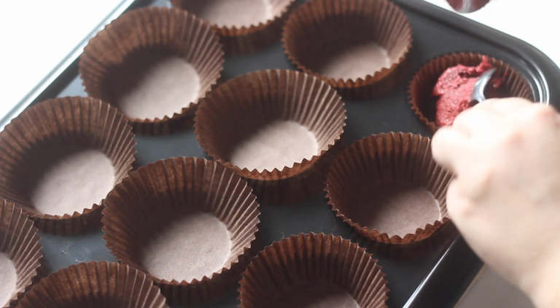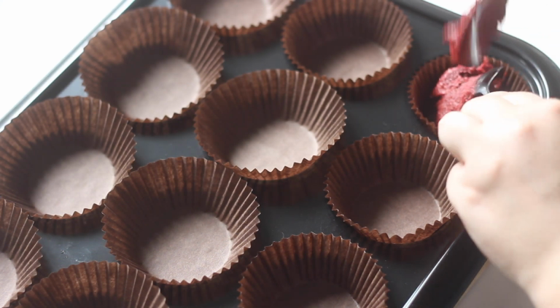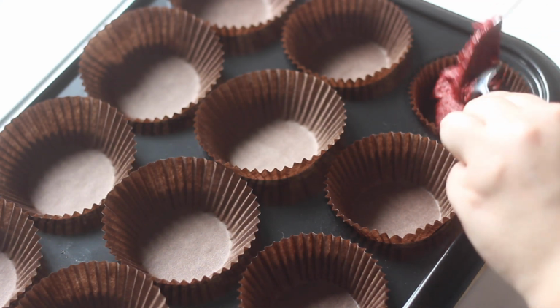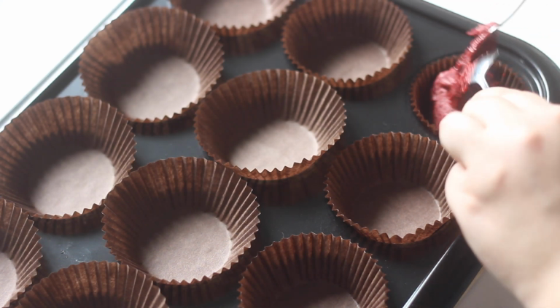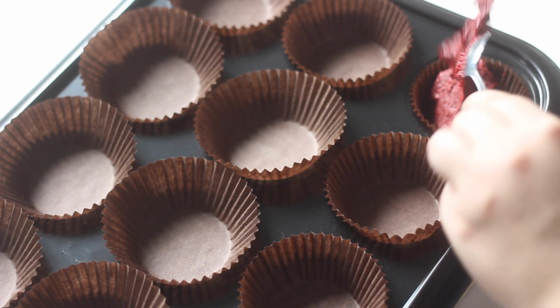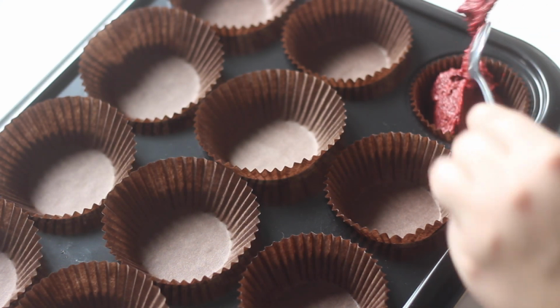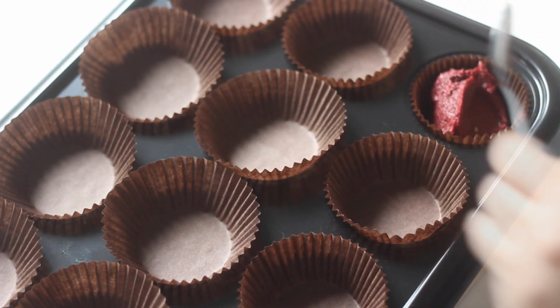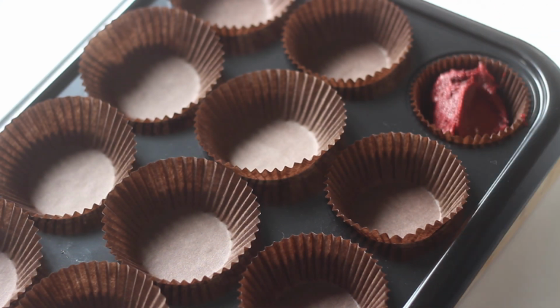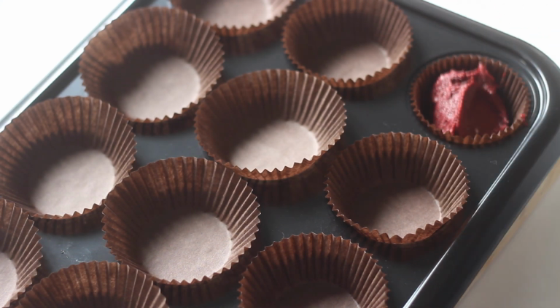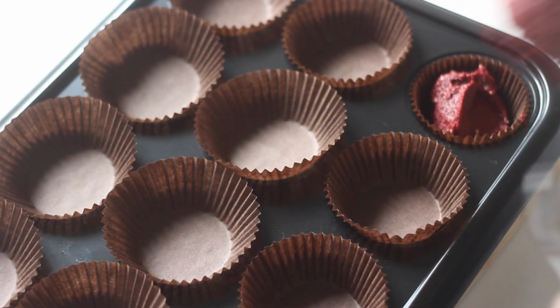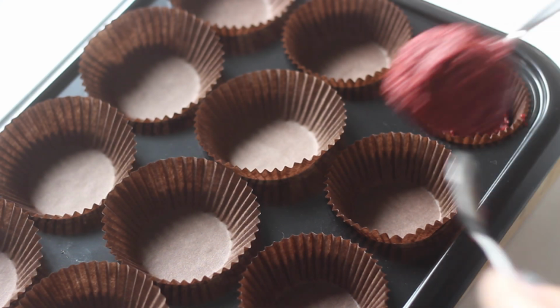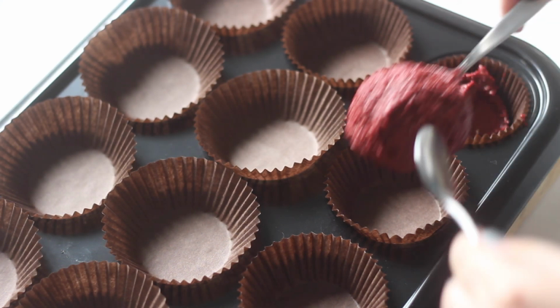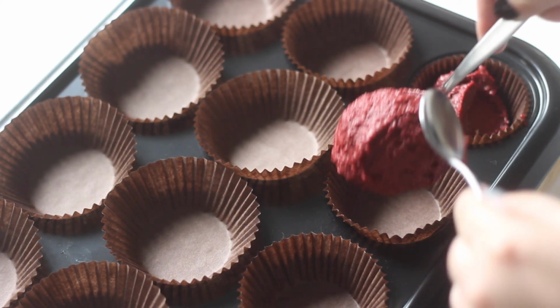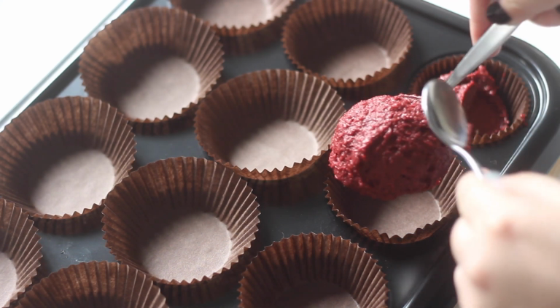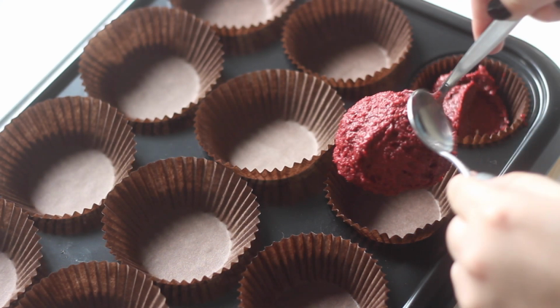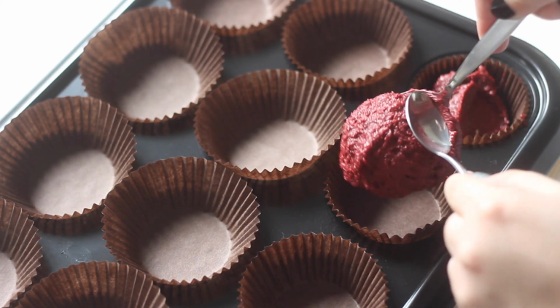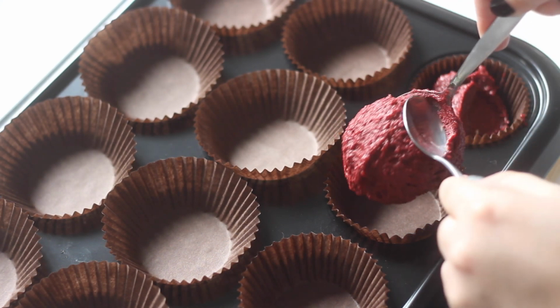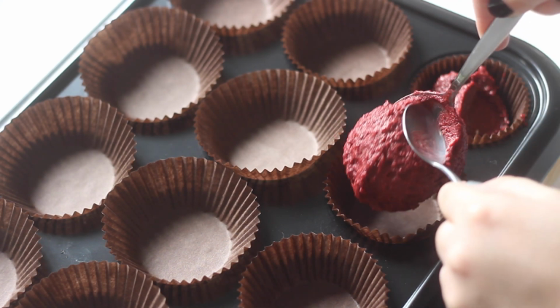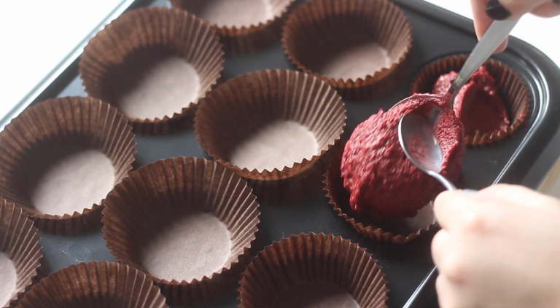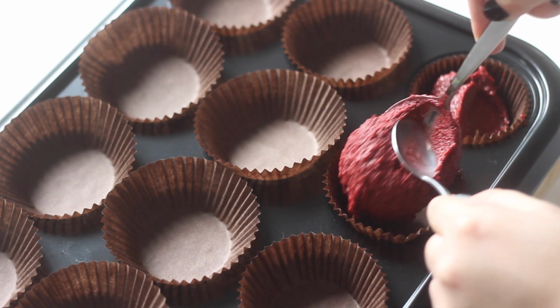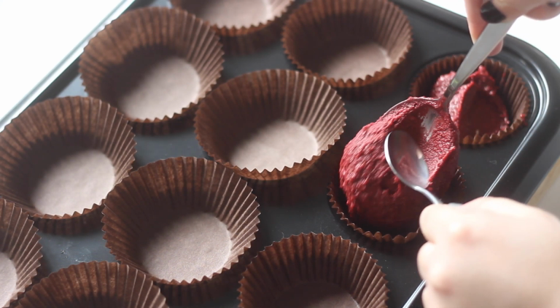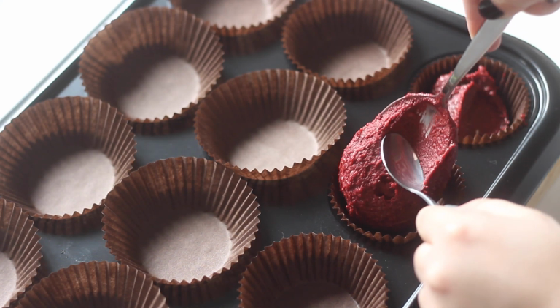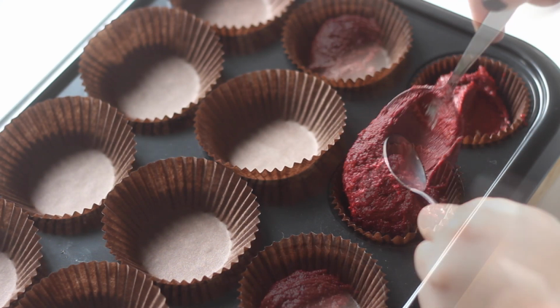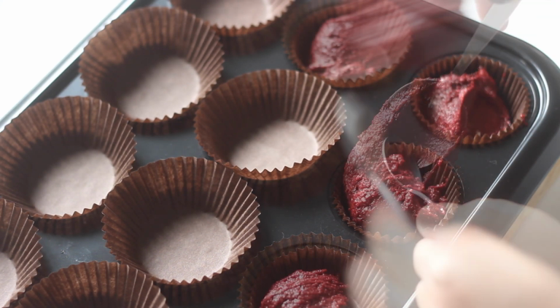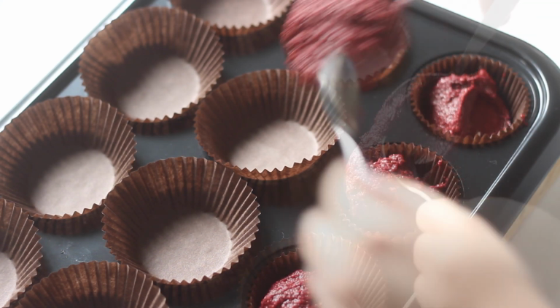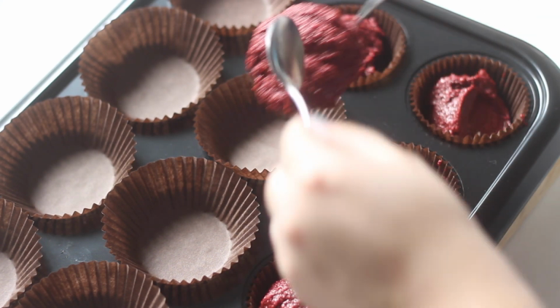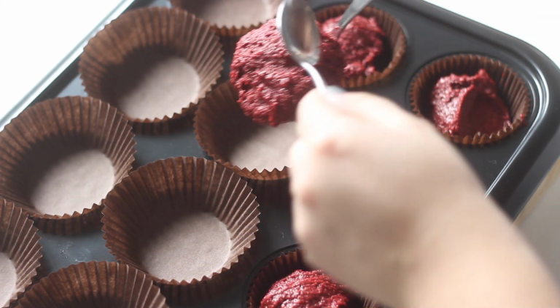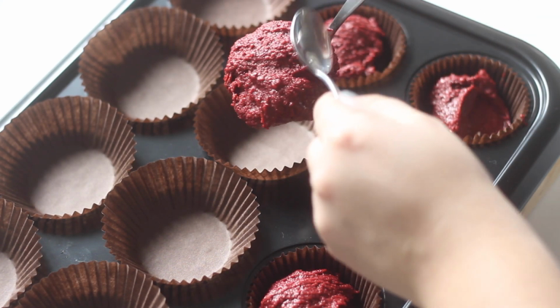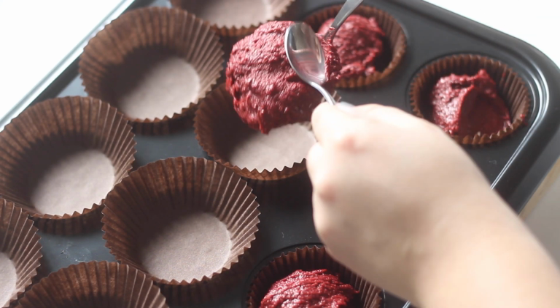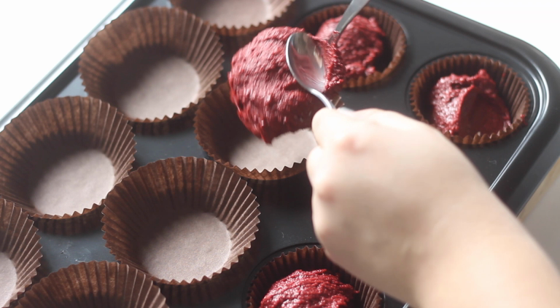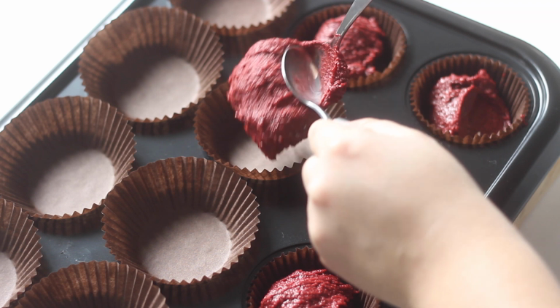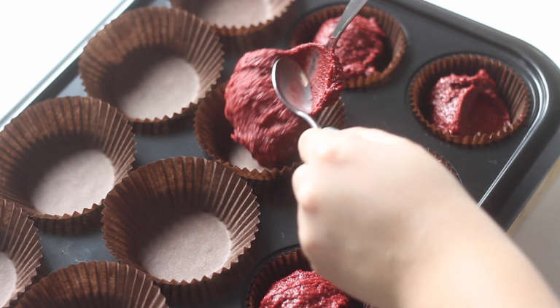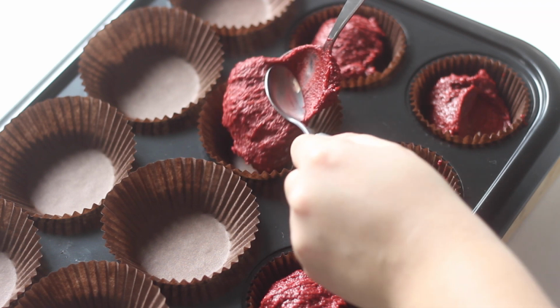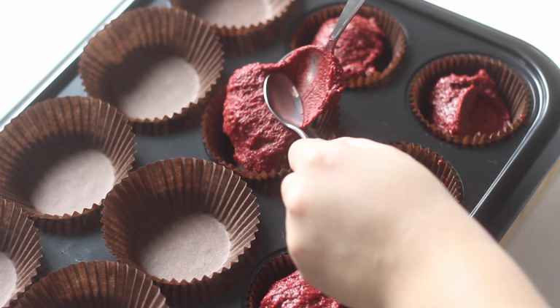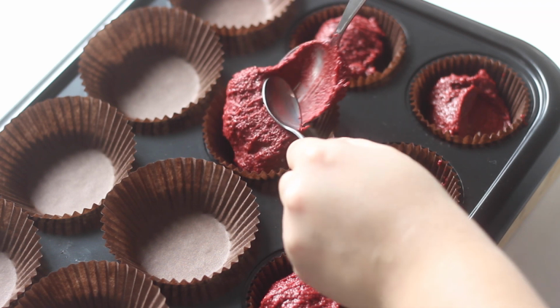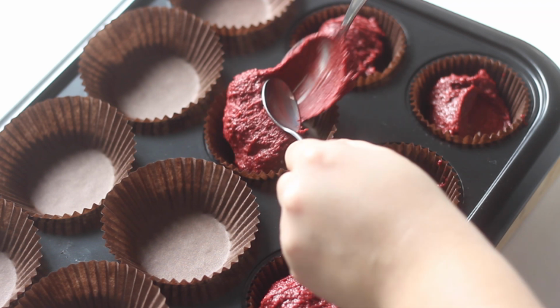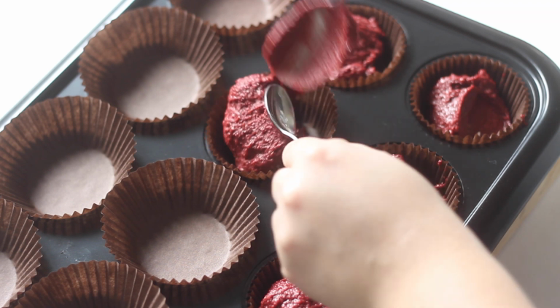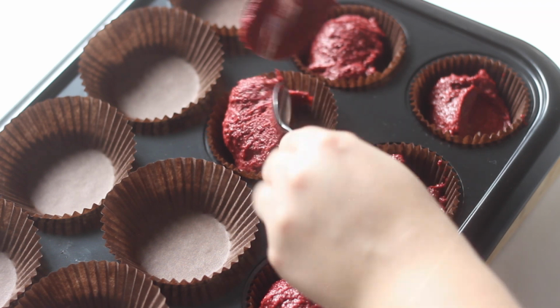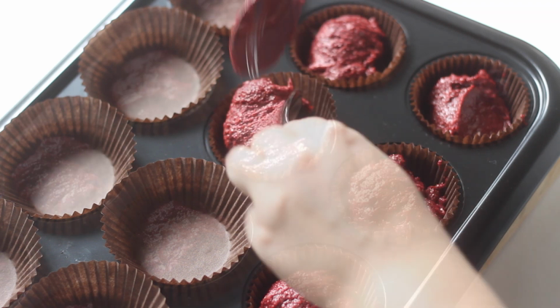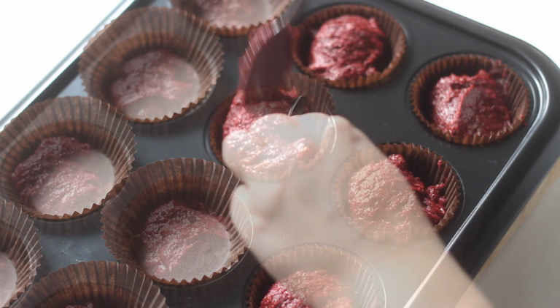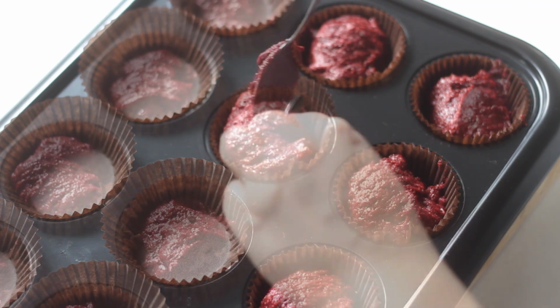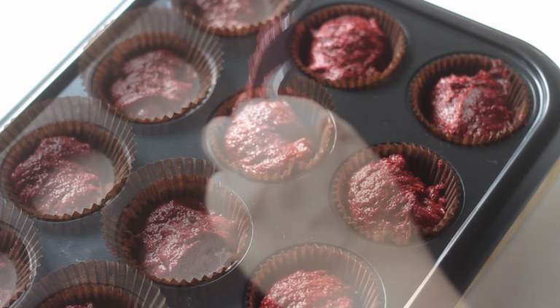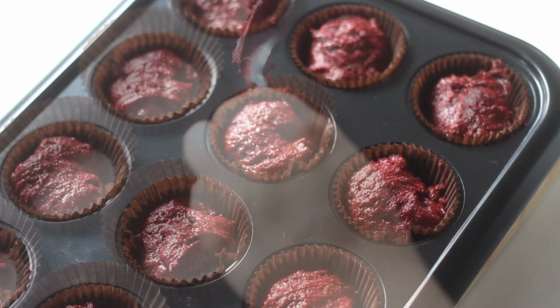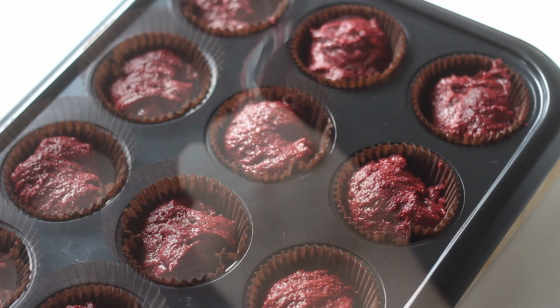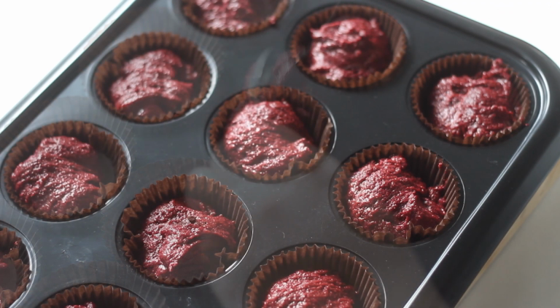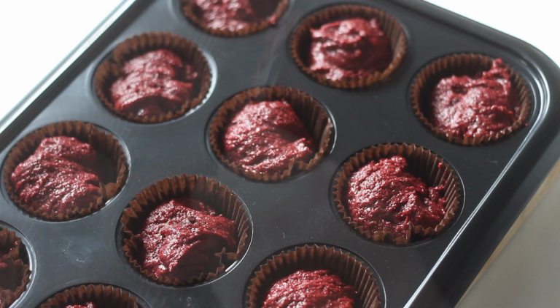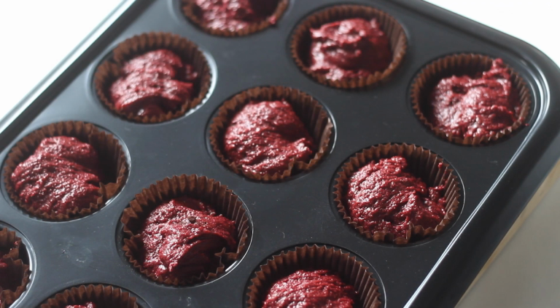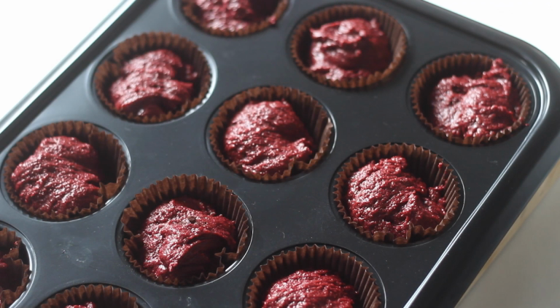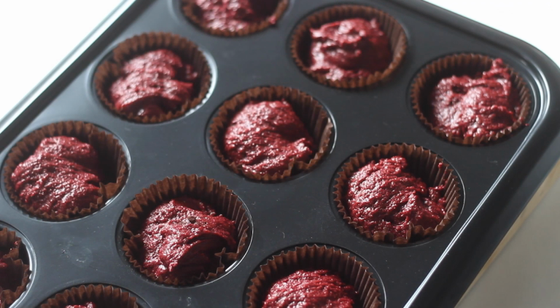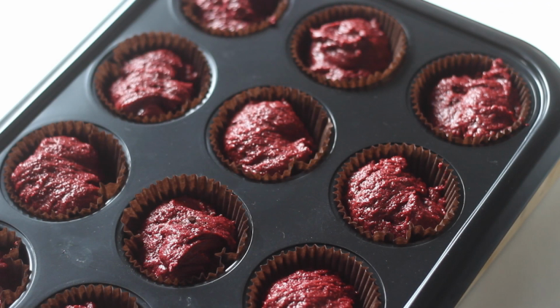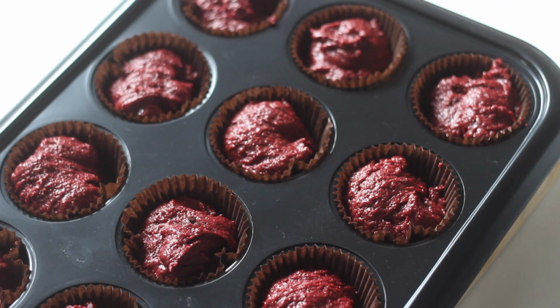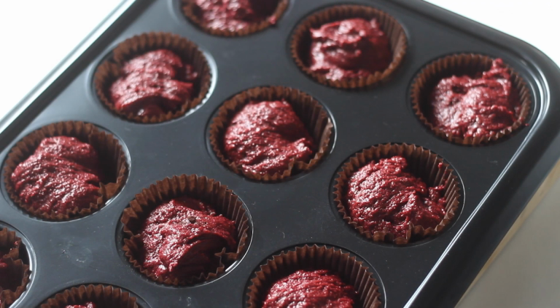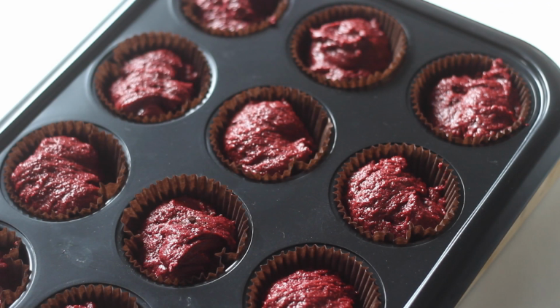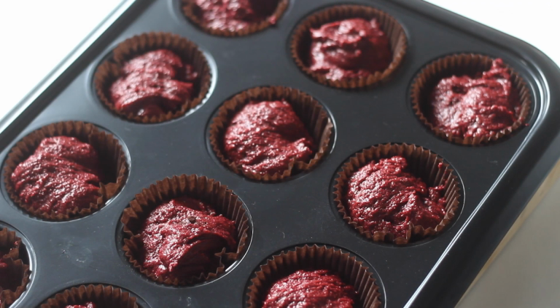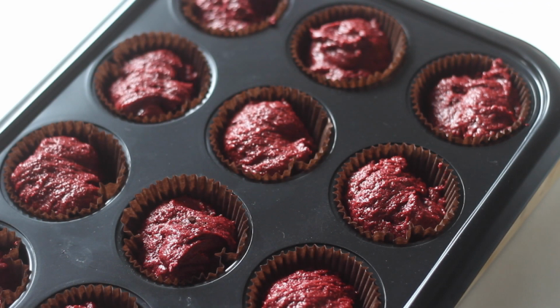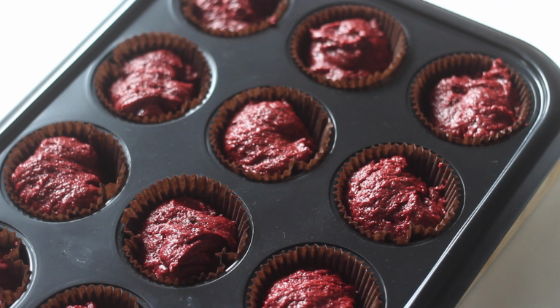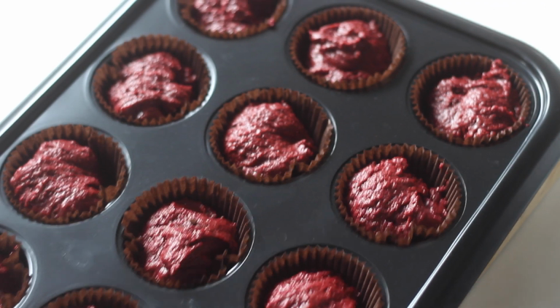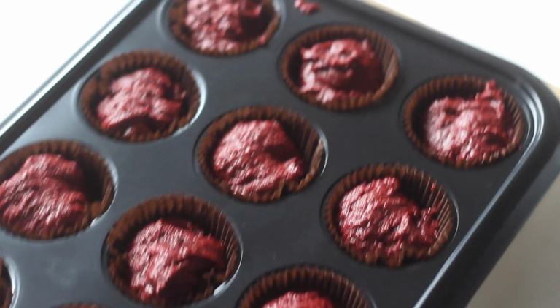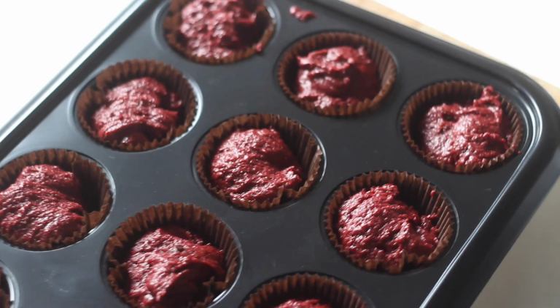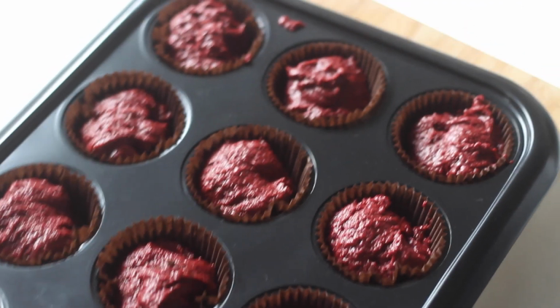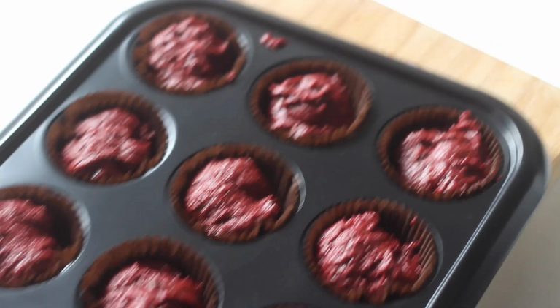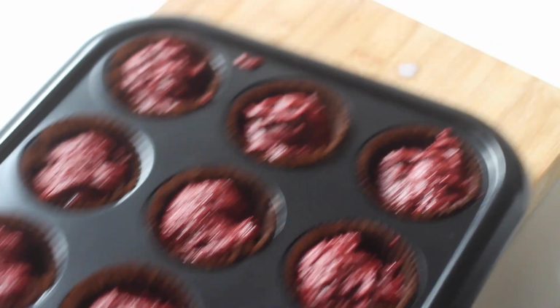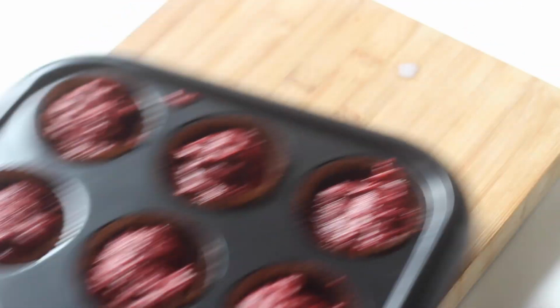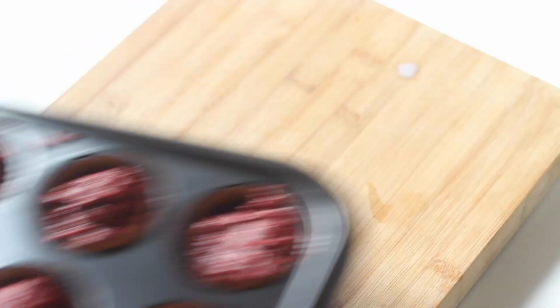Fill the cupcake pans three quarters full and place into a preheated oven for about 20 minutes or until a skewer comes out clean.